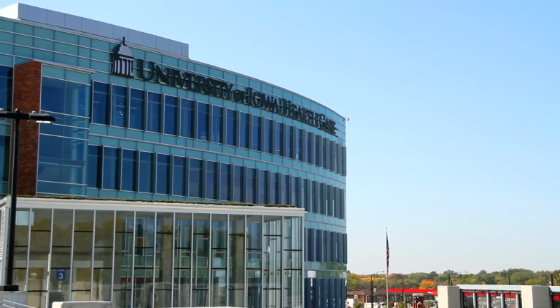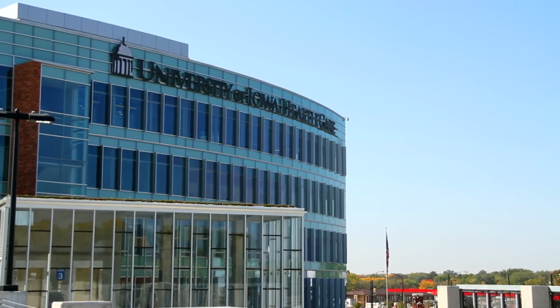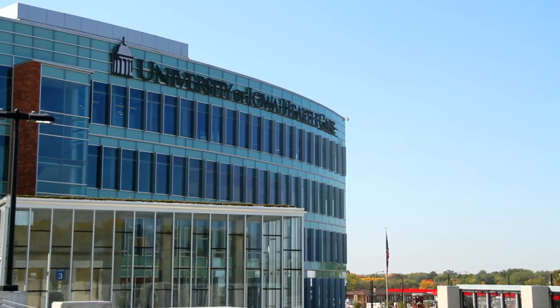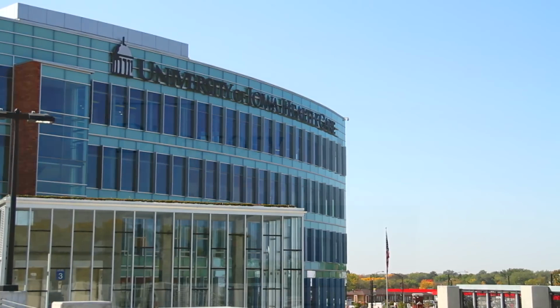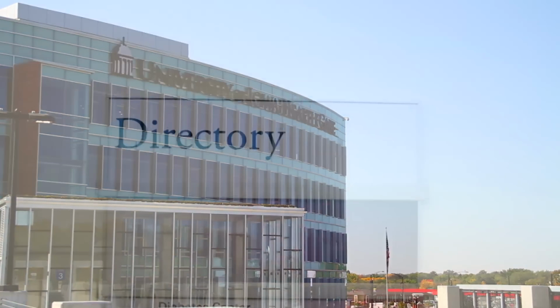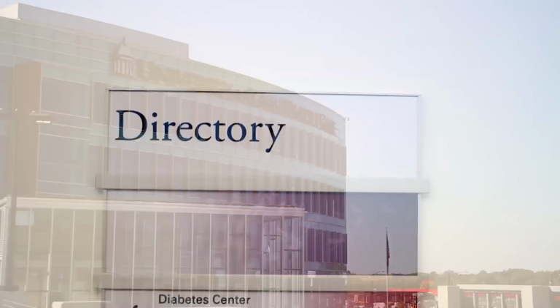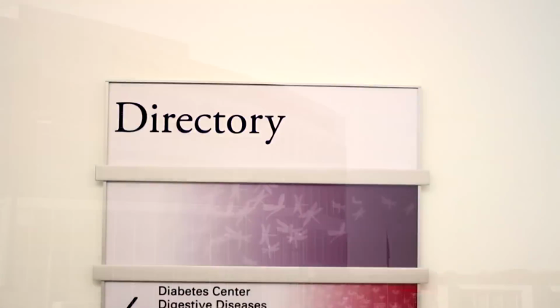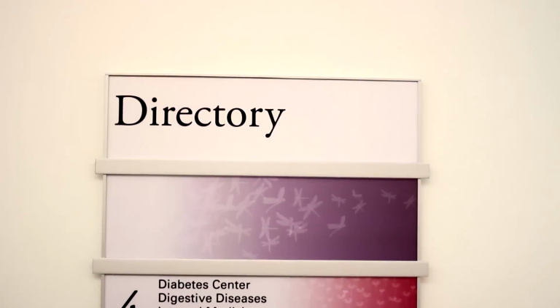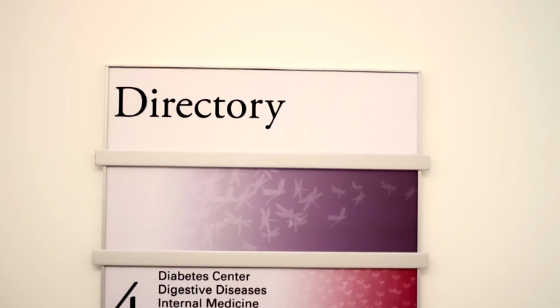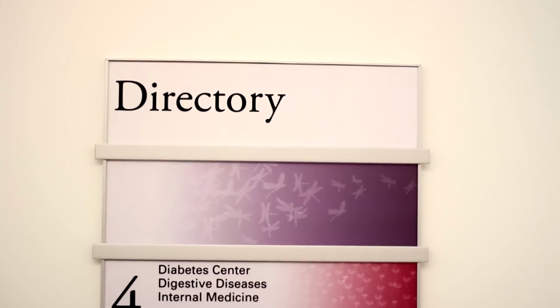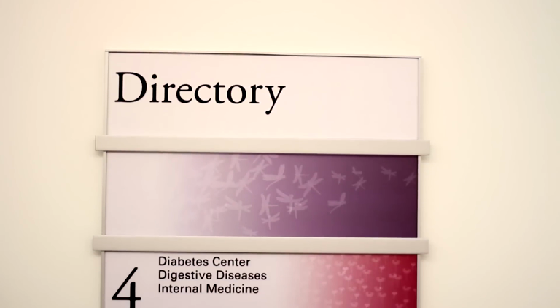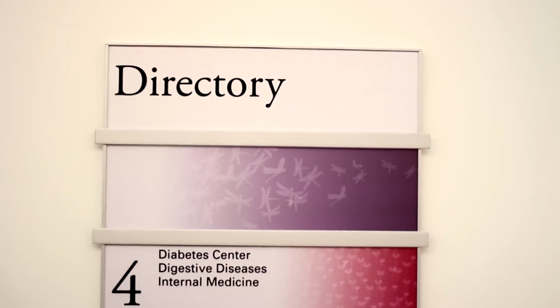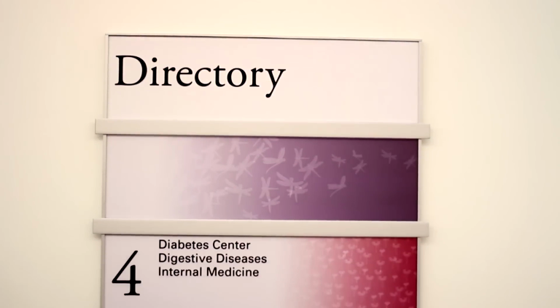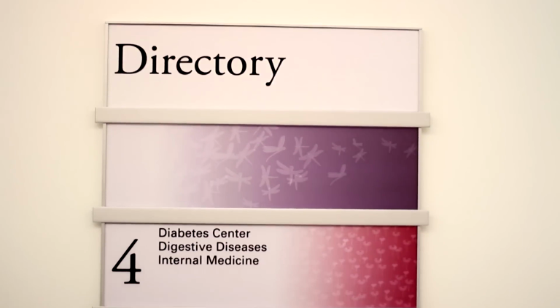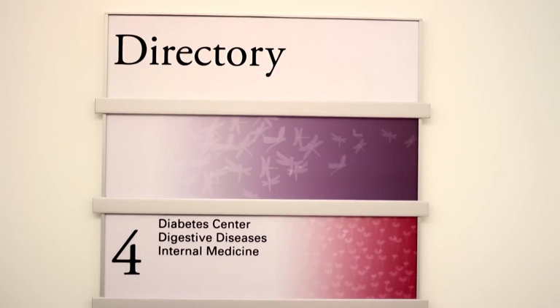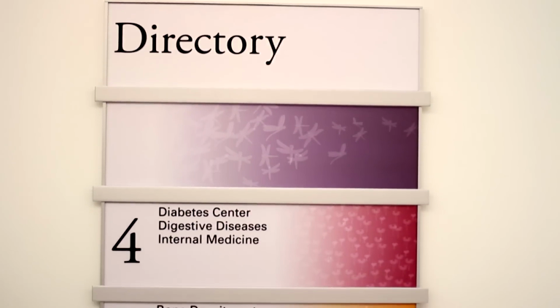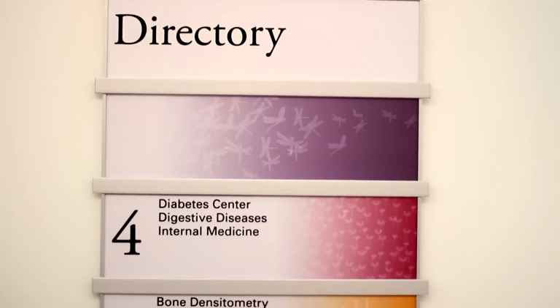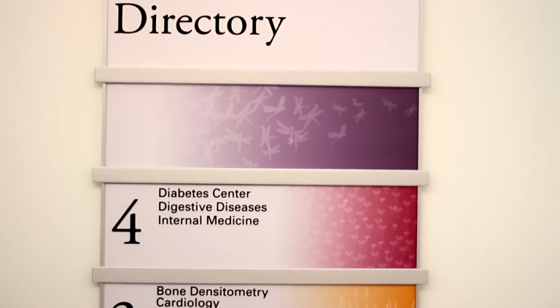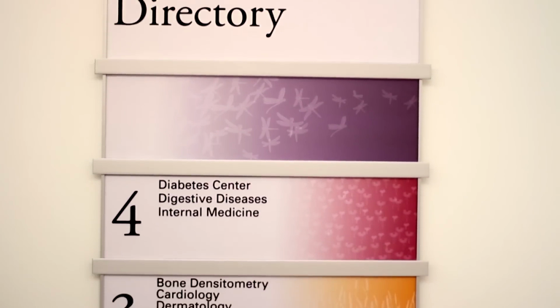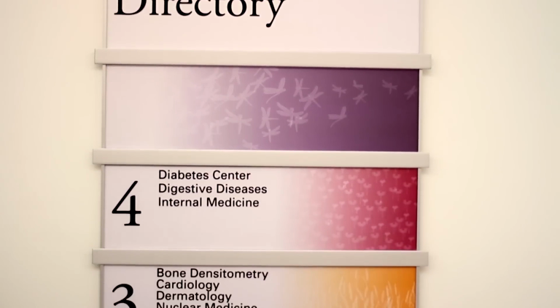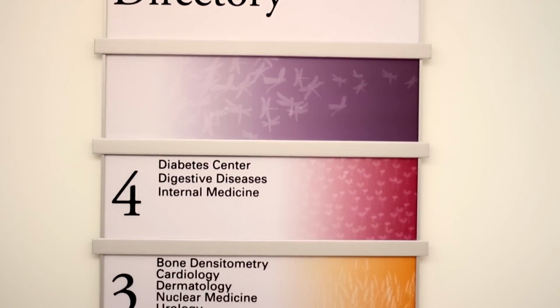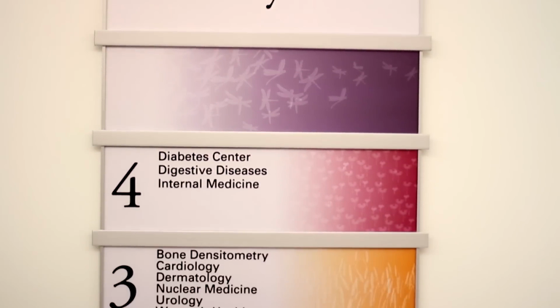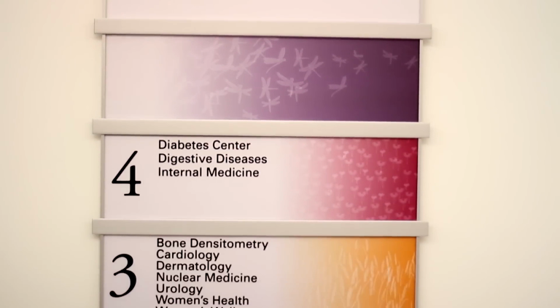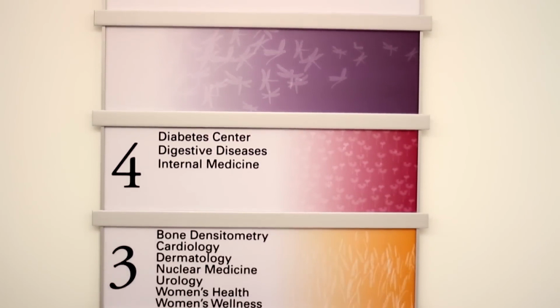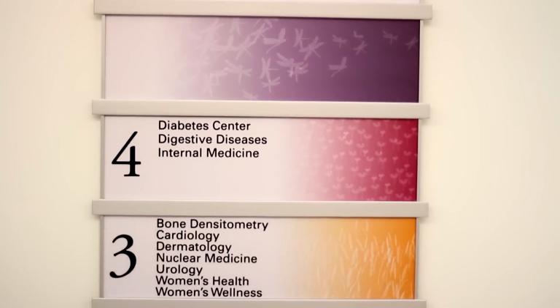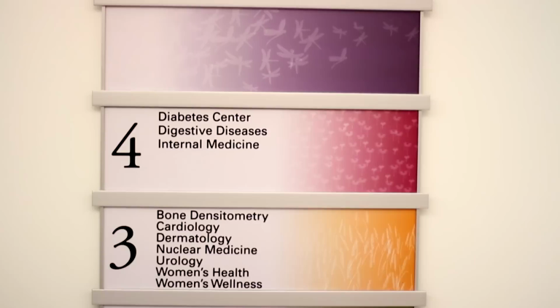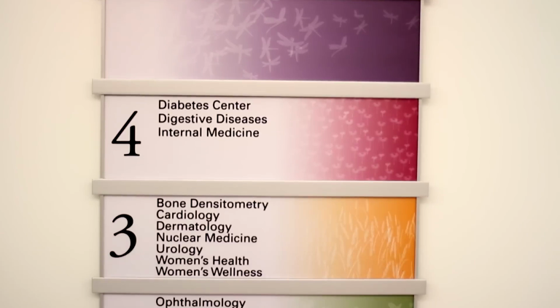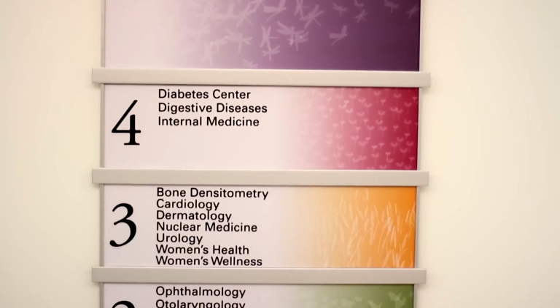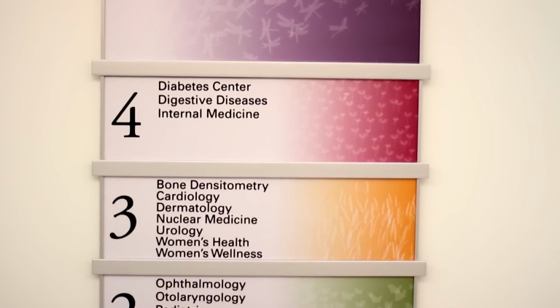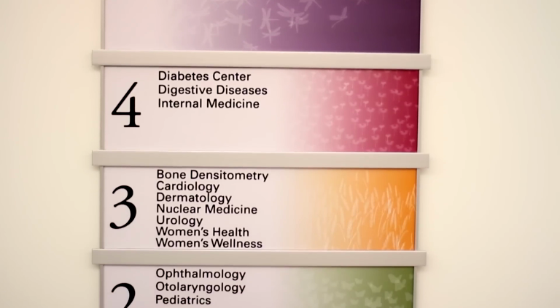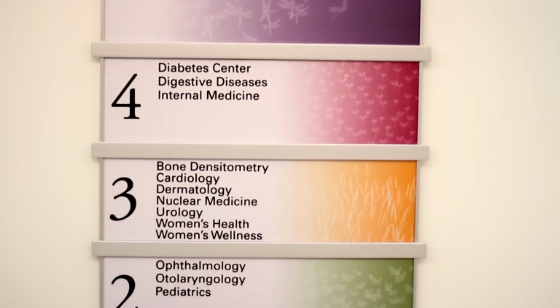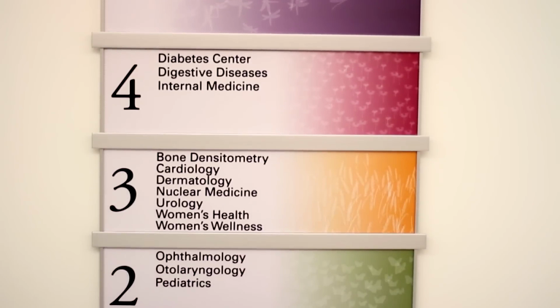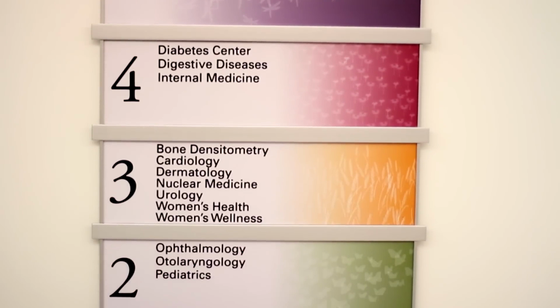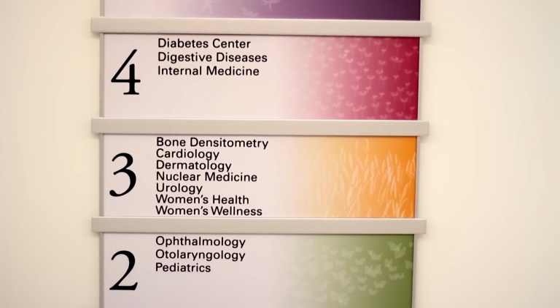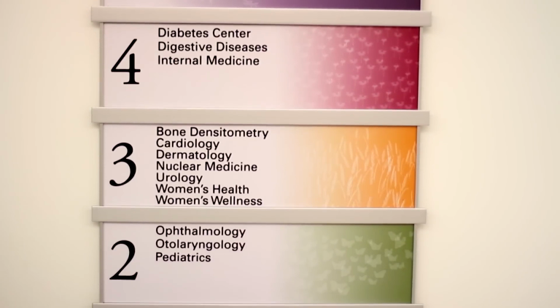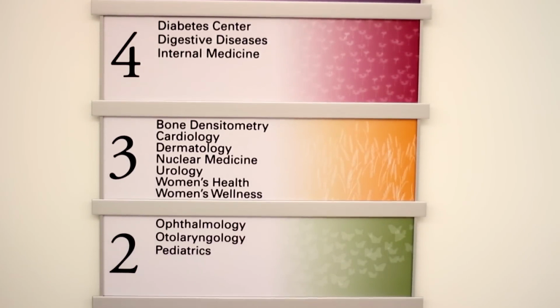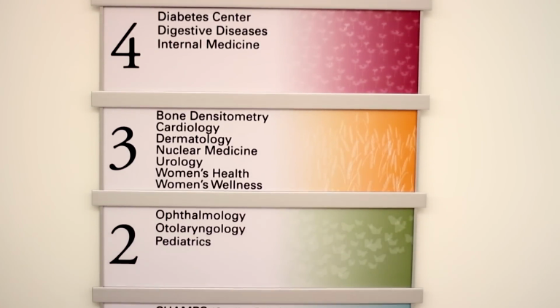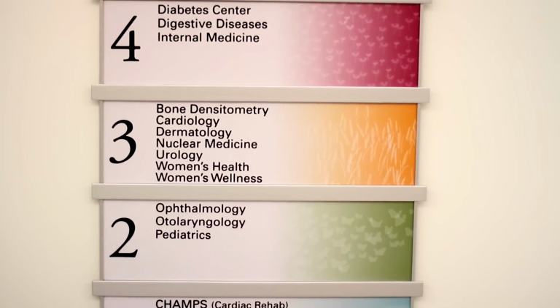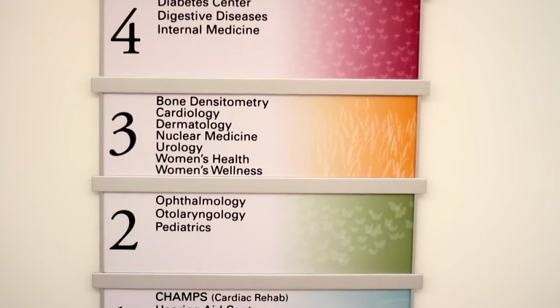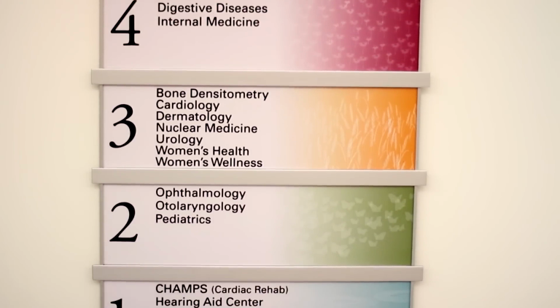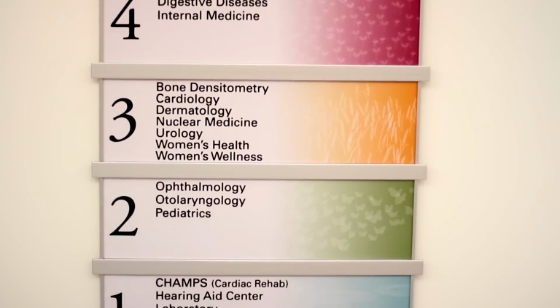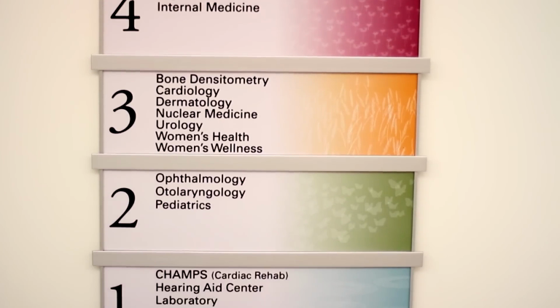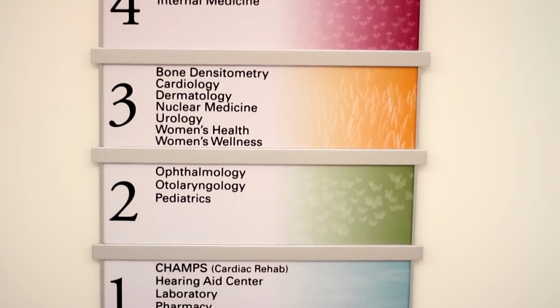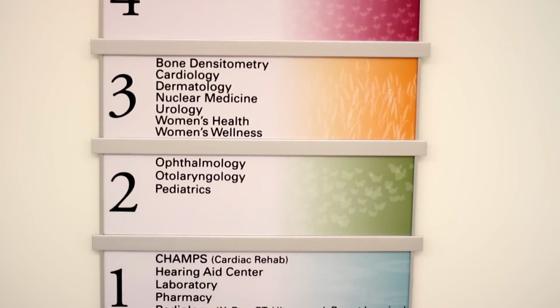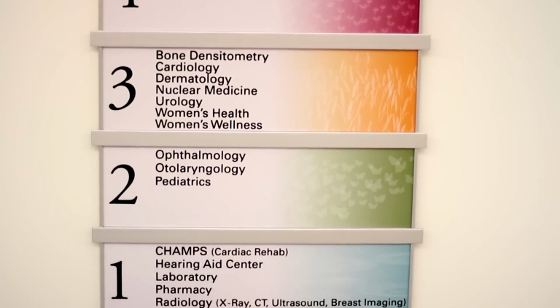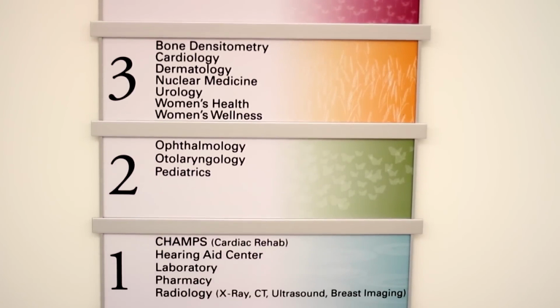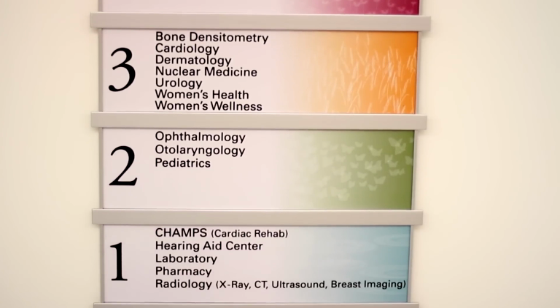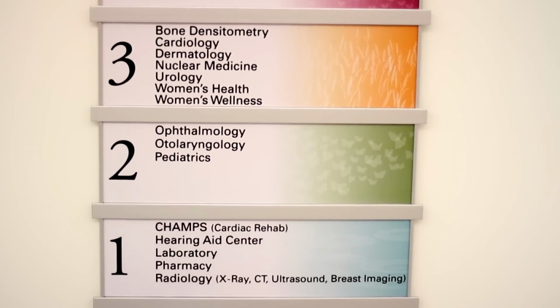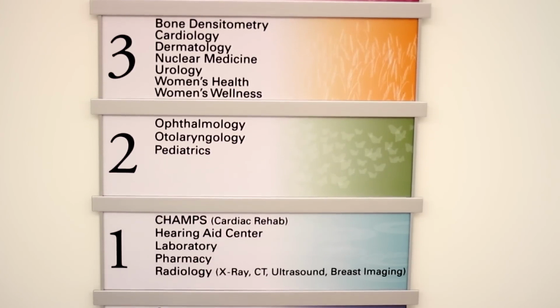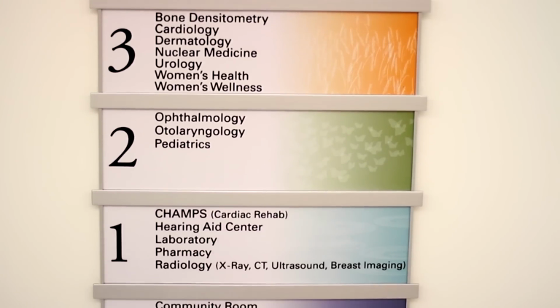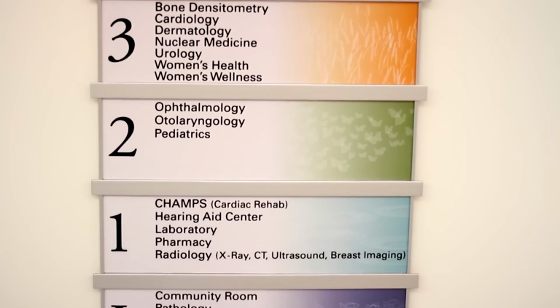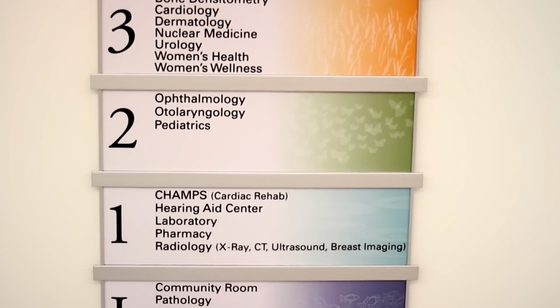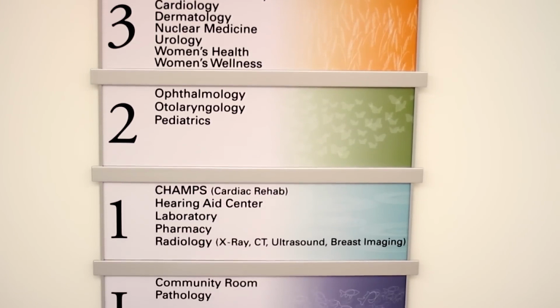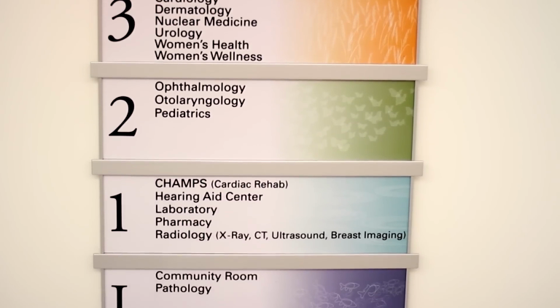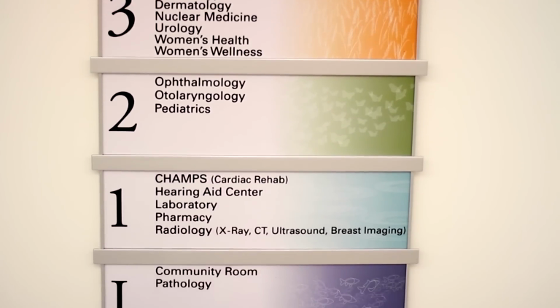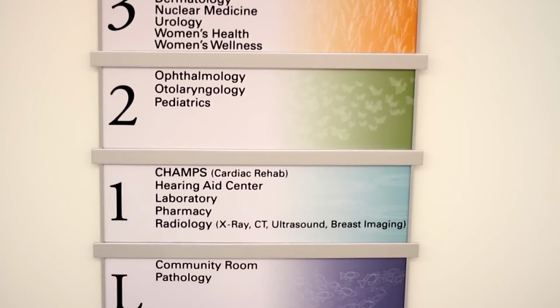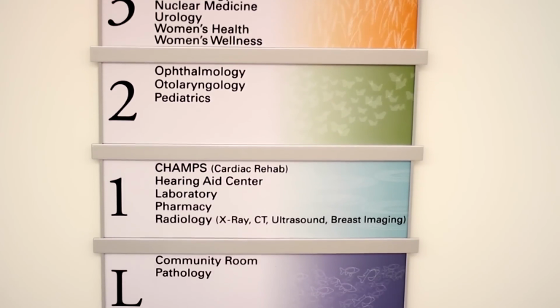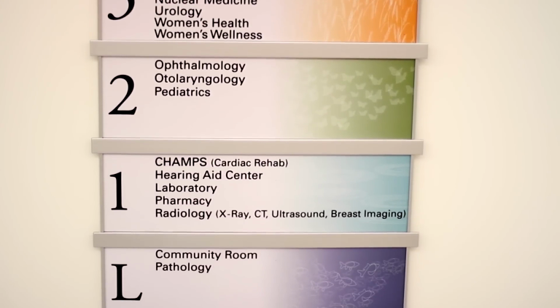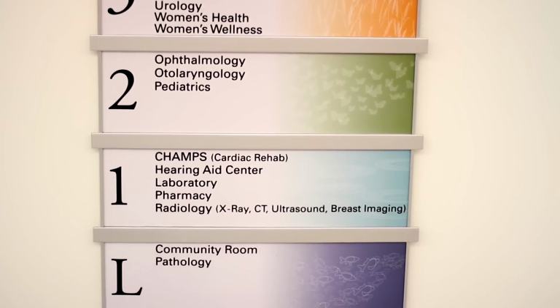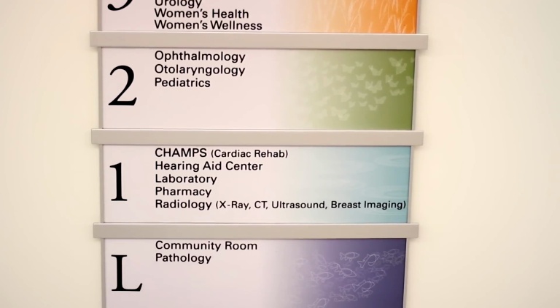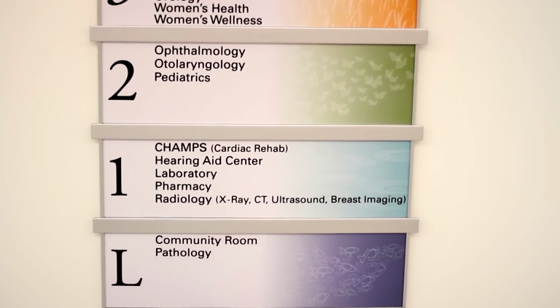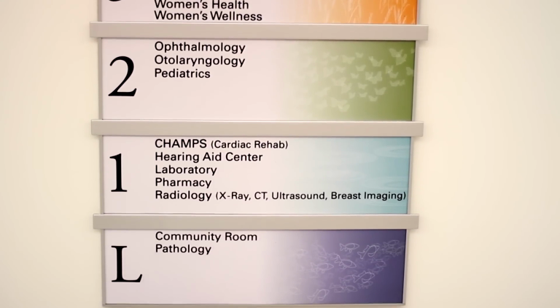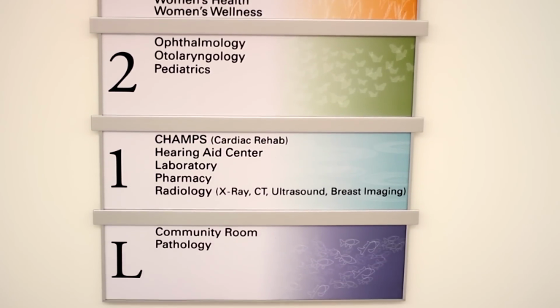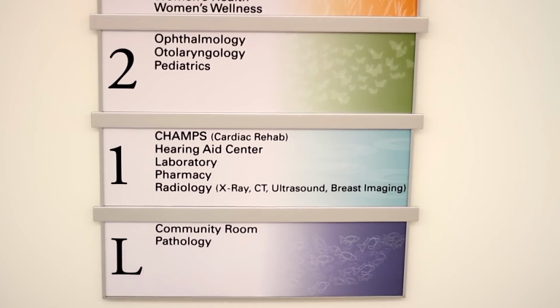Each level at IRL is both color and pattern coded, making it easier for patients to find and remember their way.